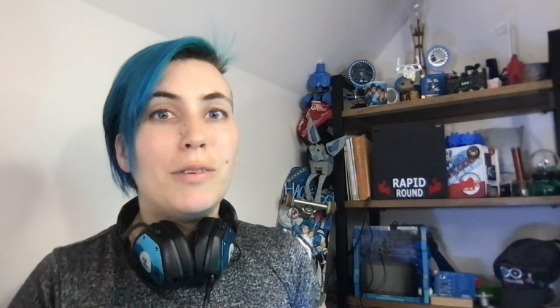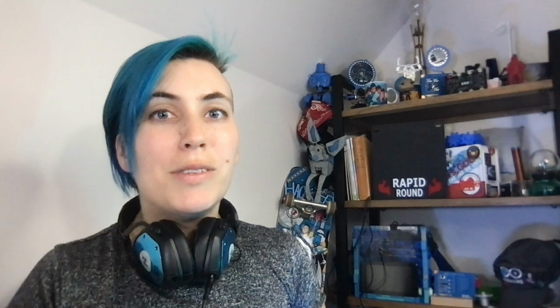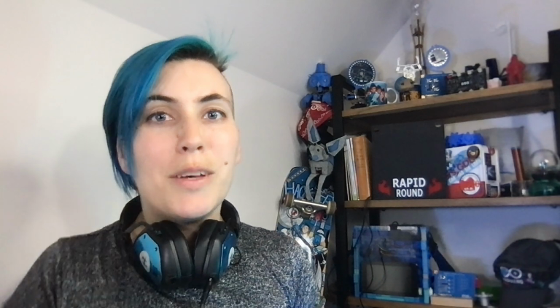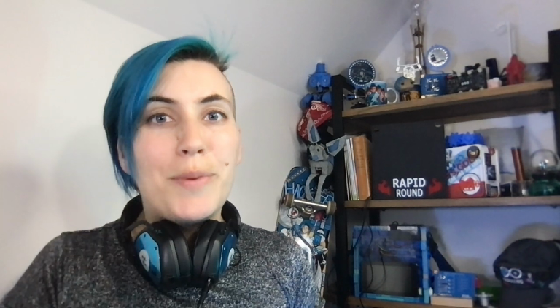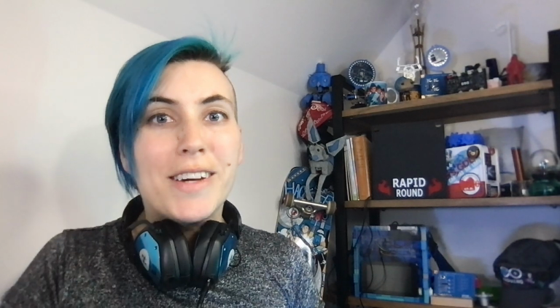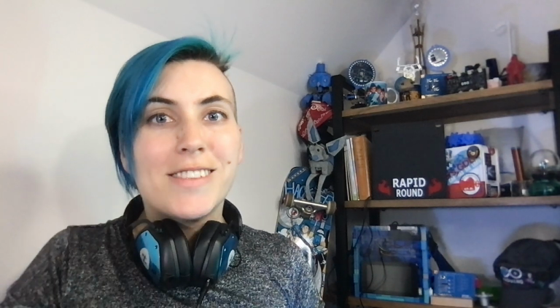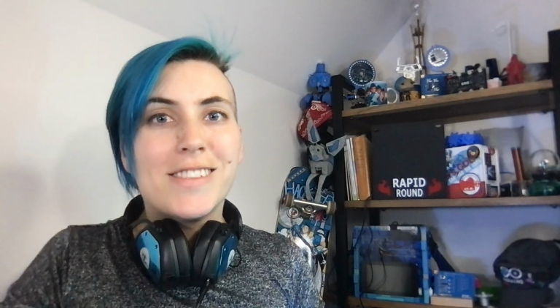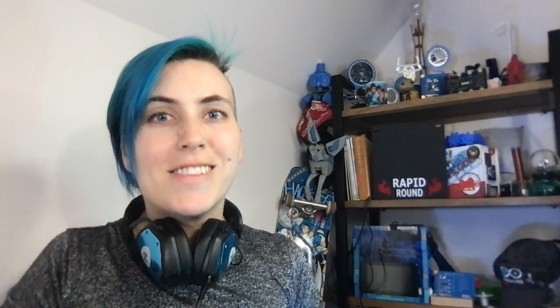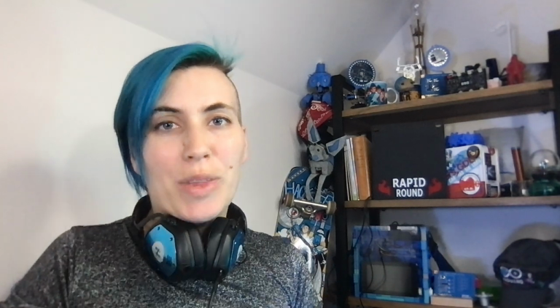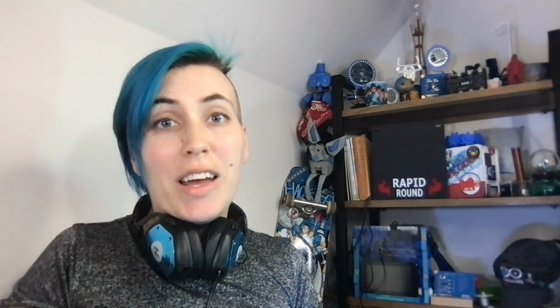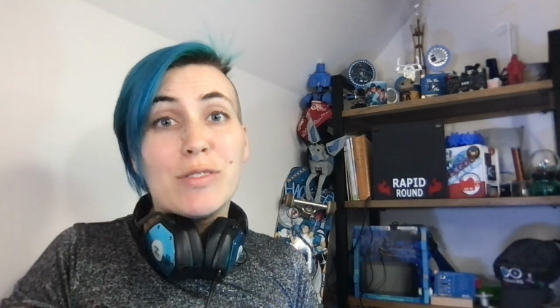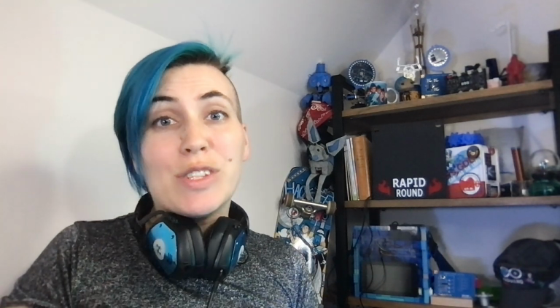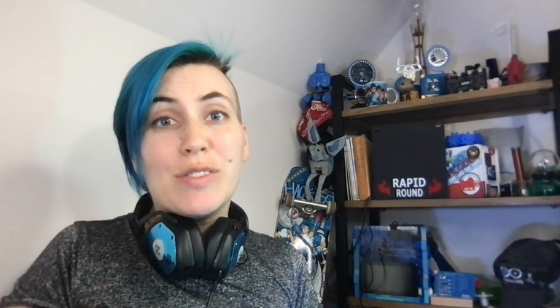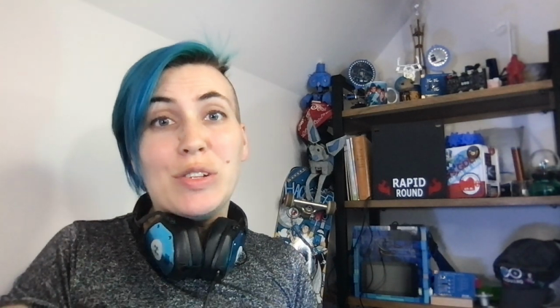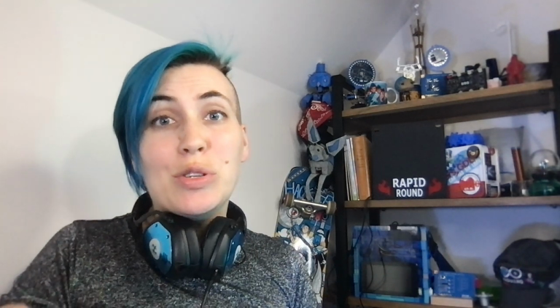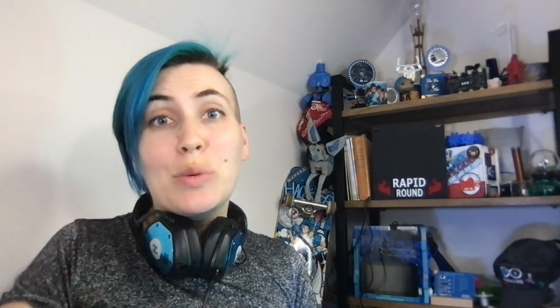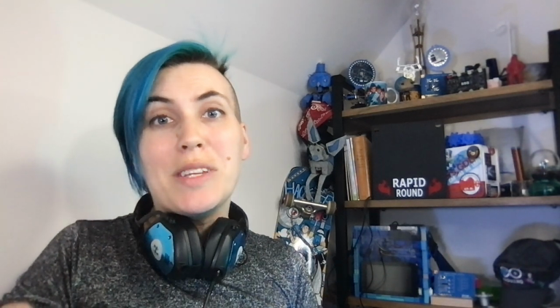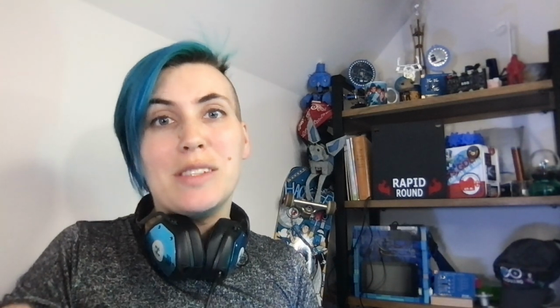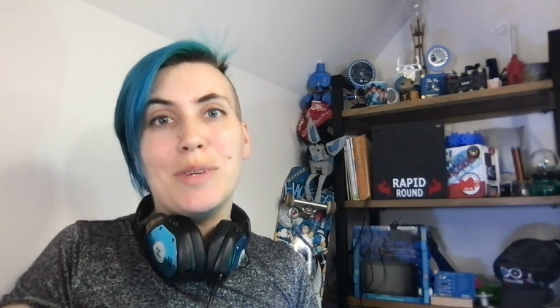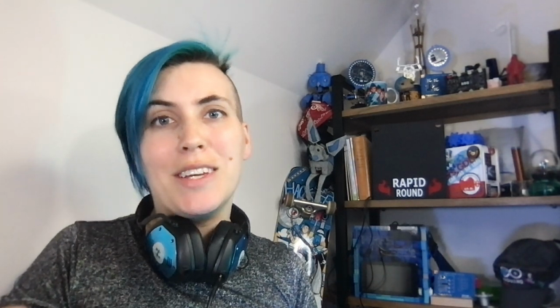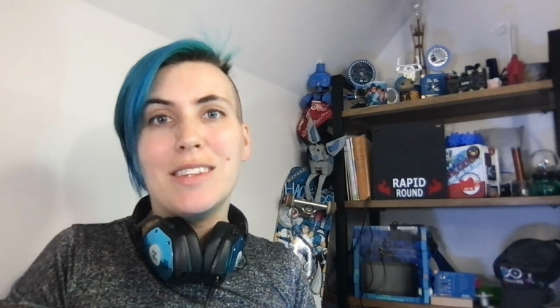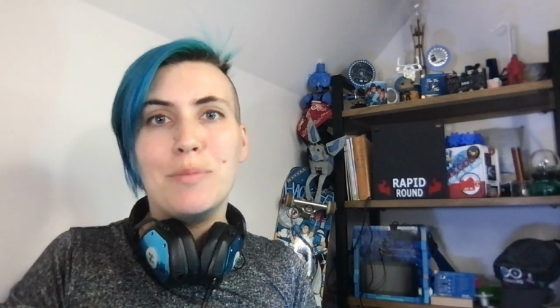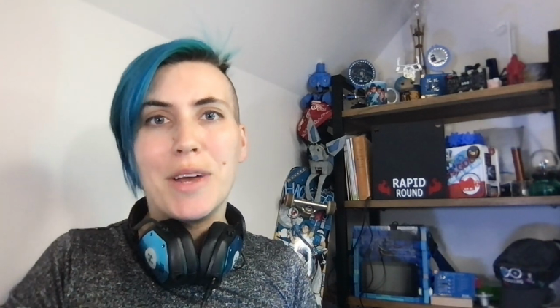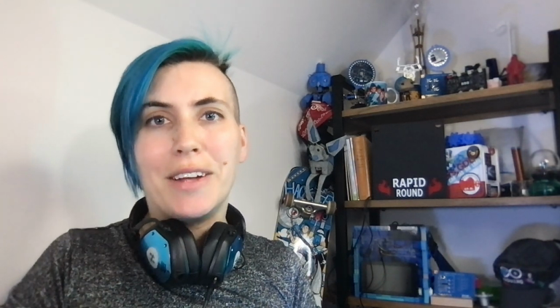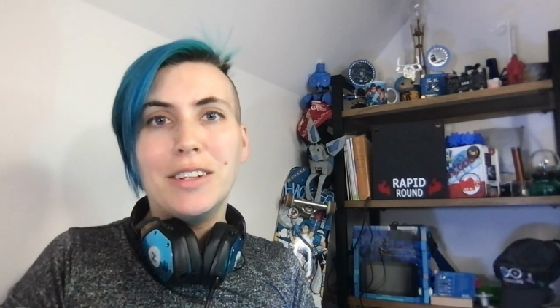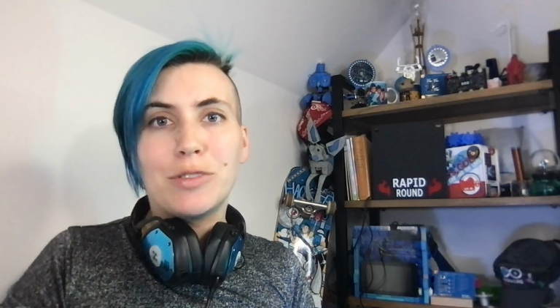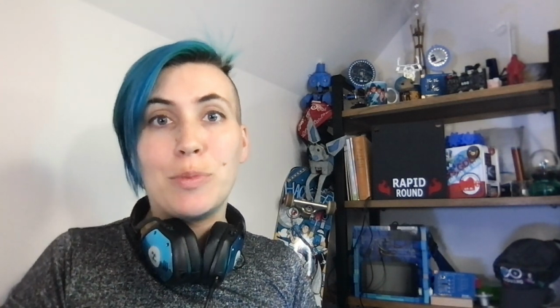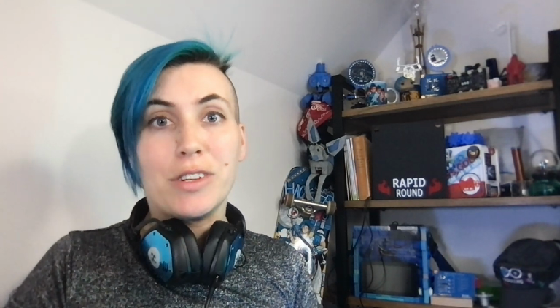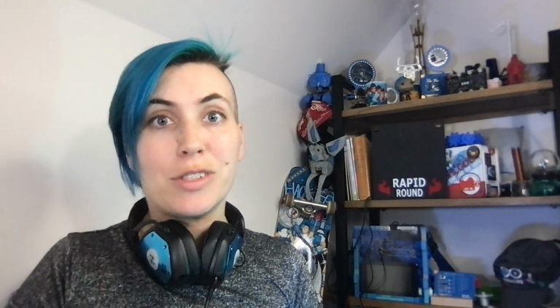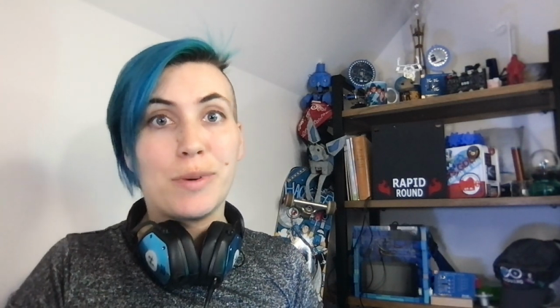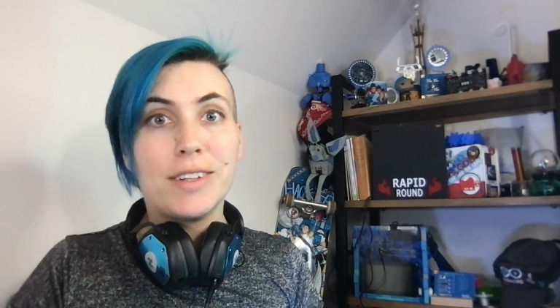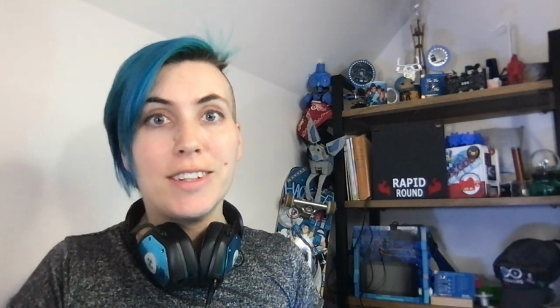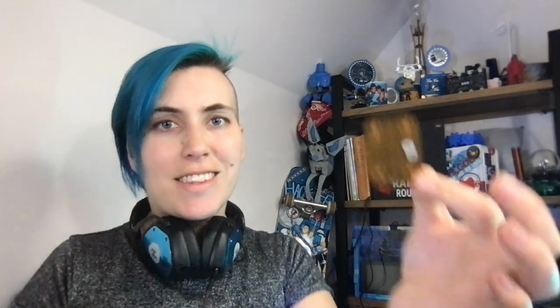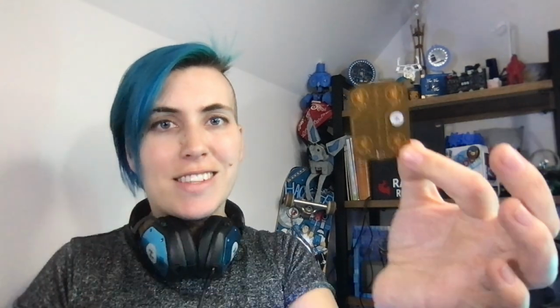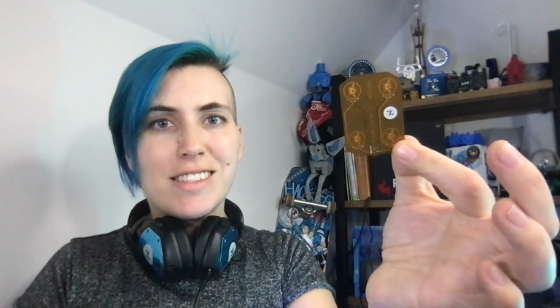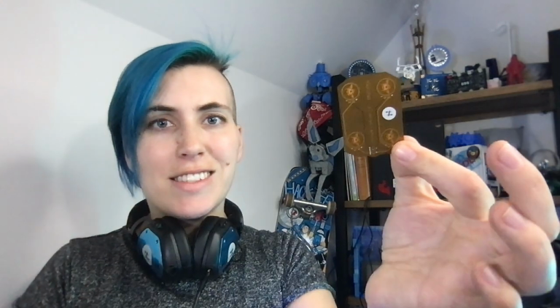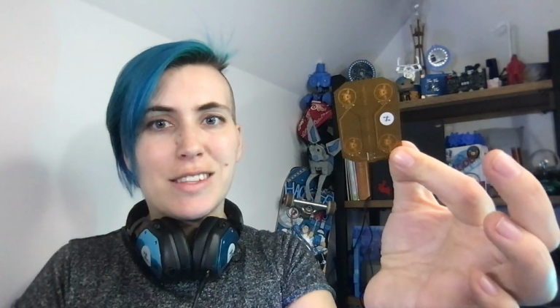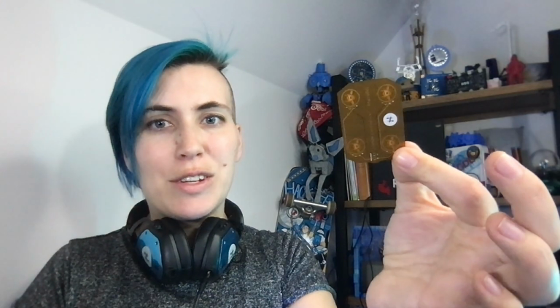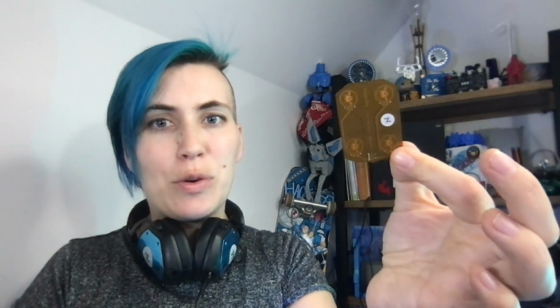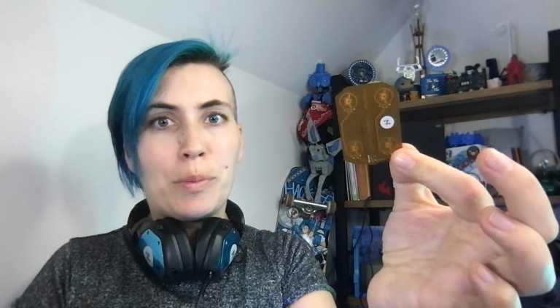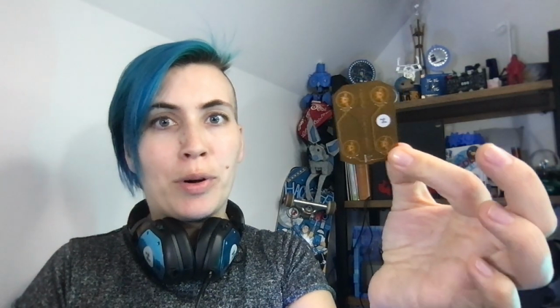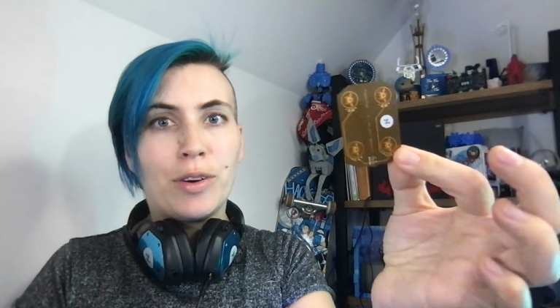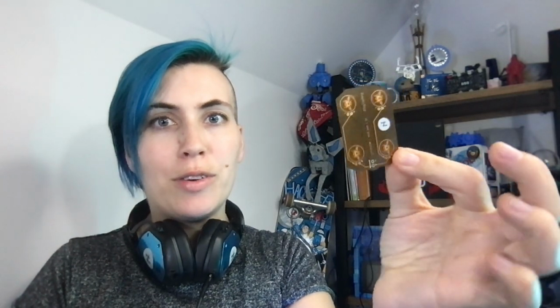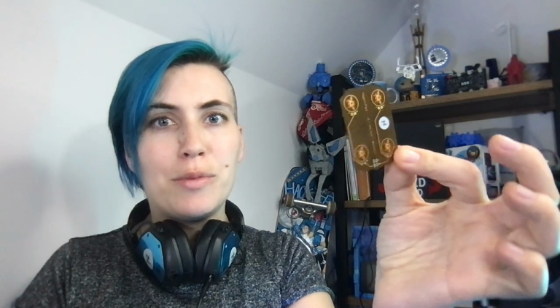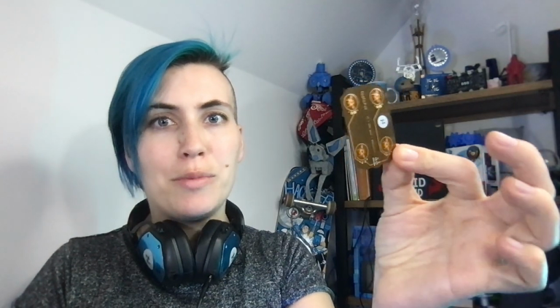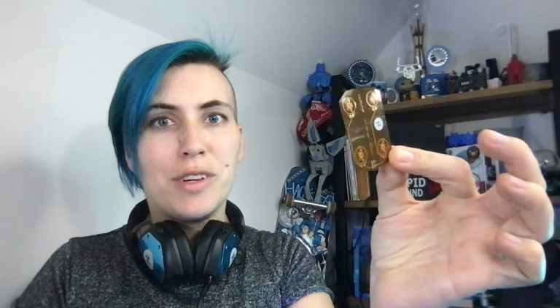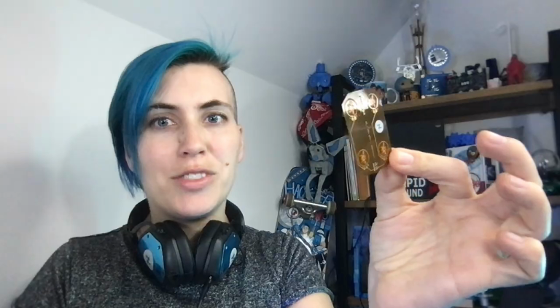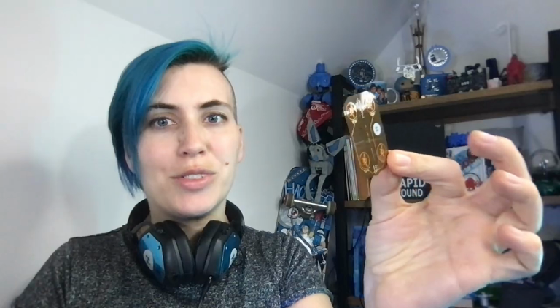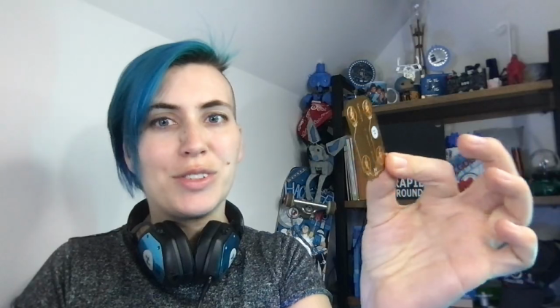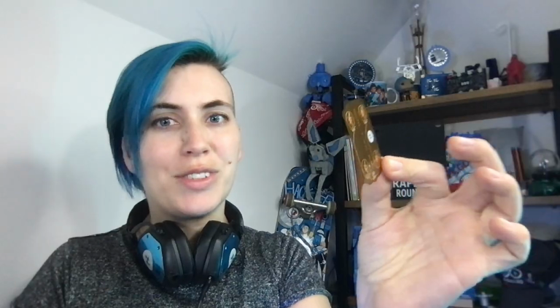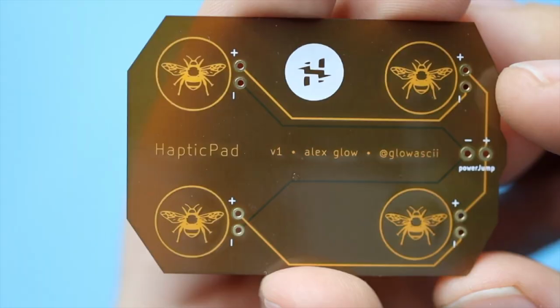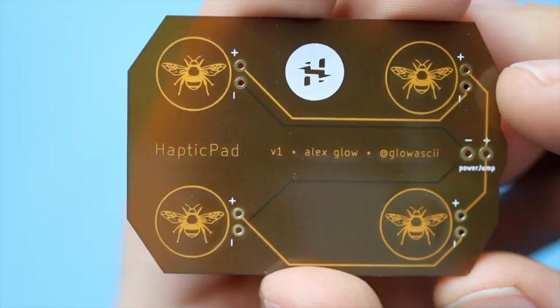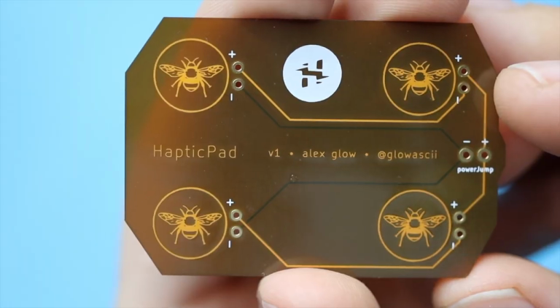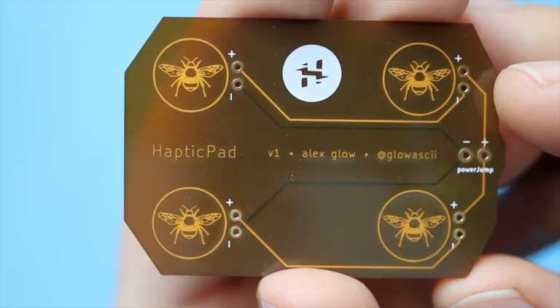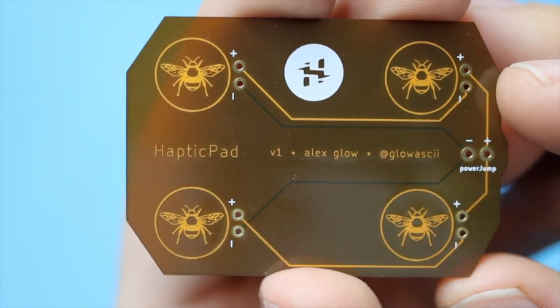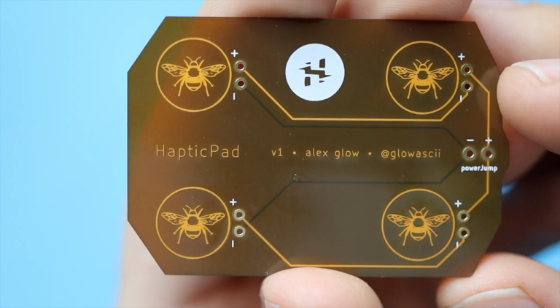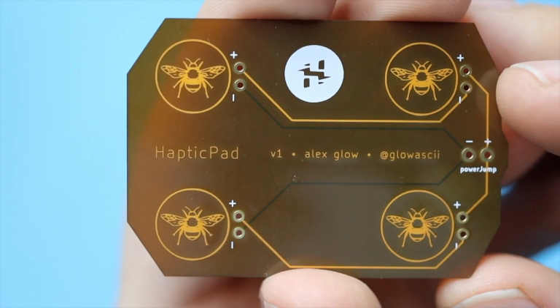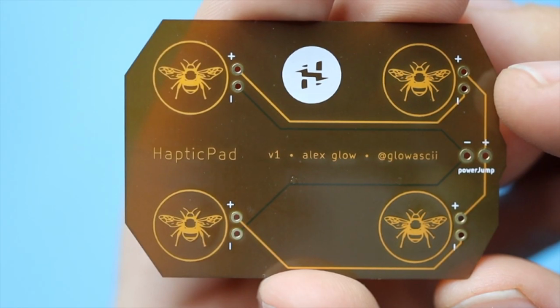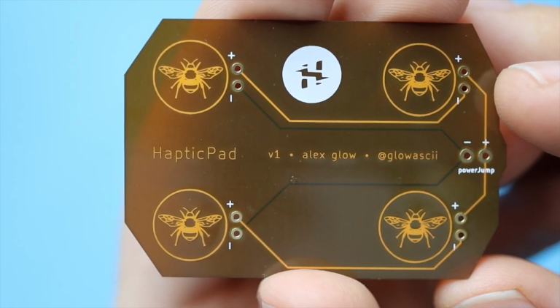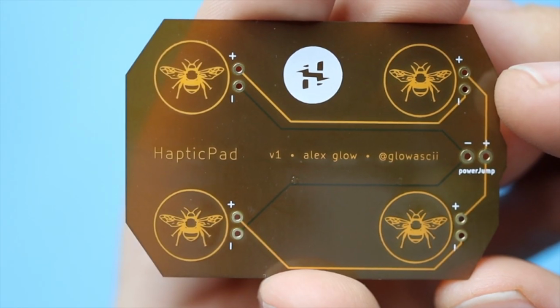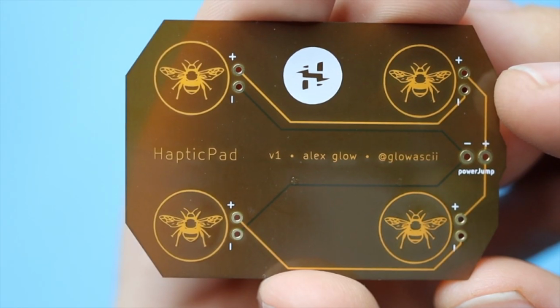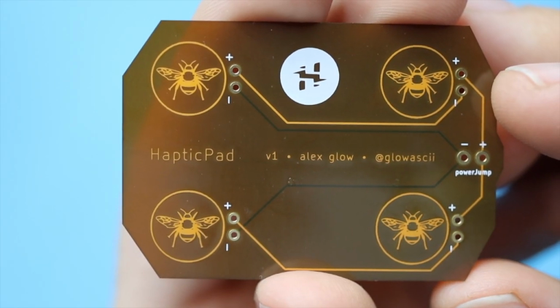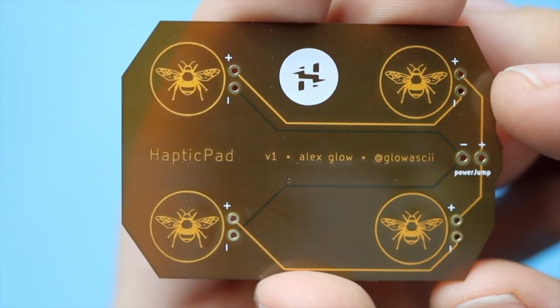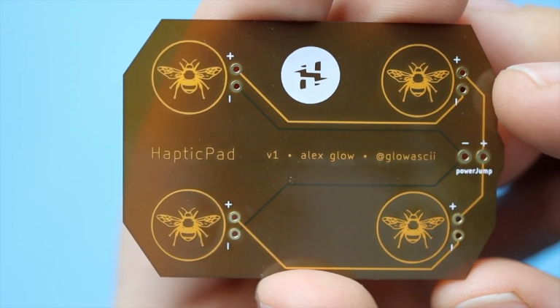What's up, PAXsters! I have received a new PCB in the mail from Oshpark. This is the new purr module, although right now it says haptic pad.